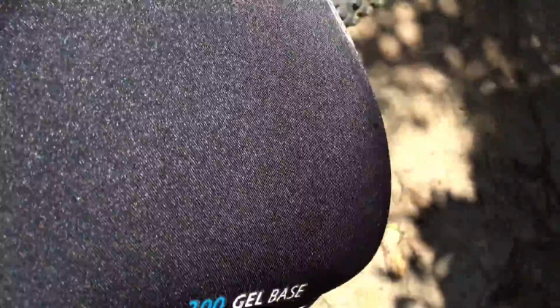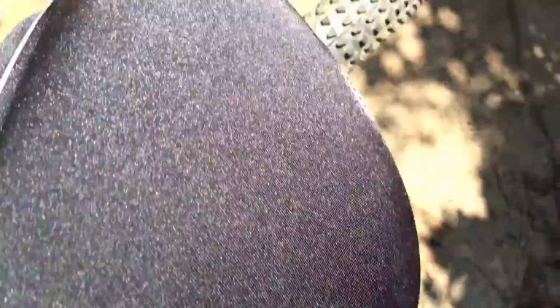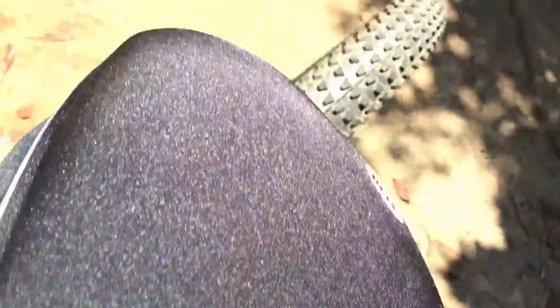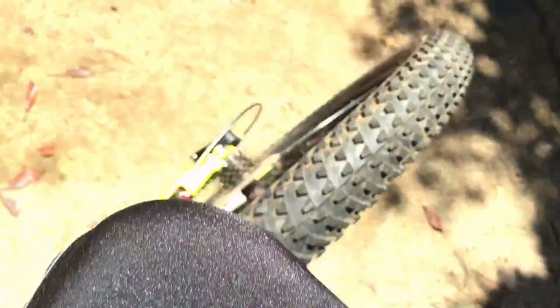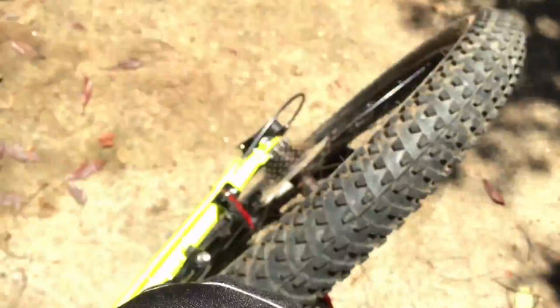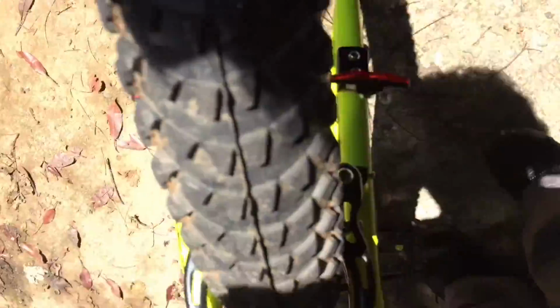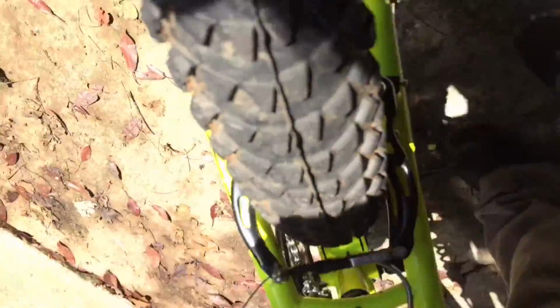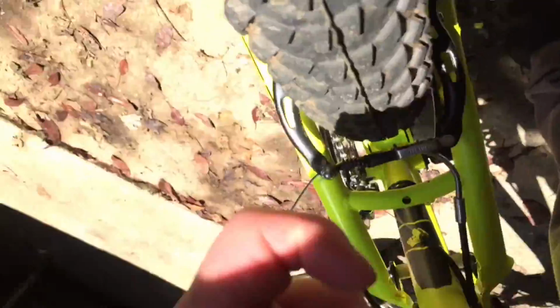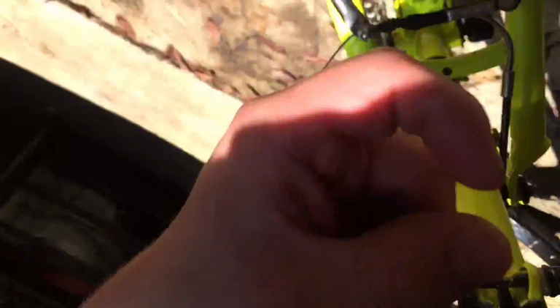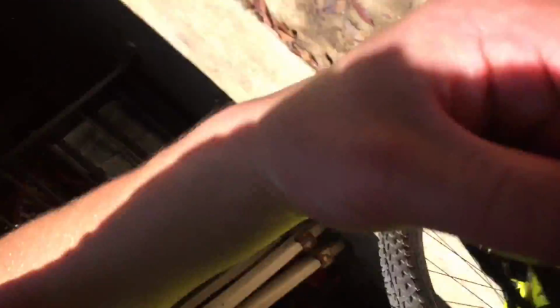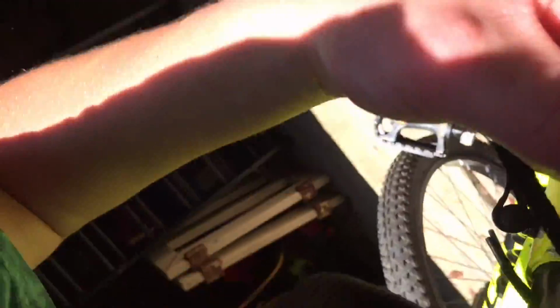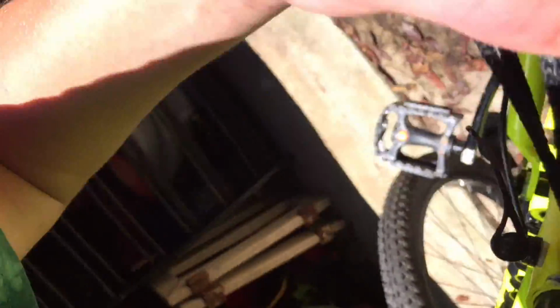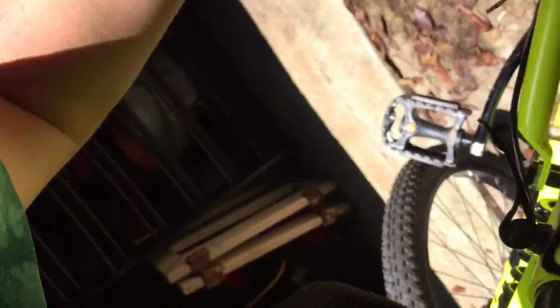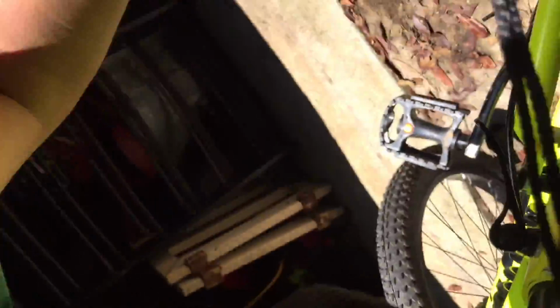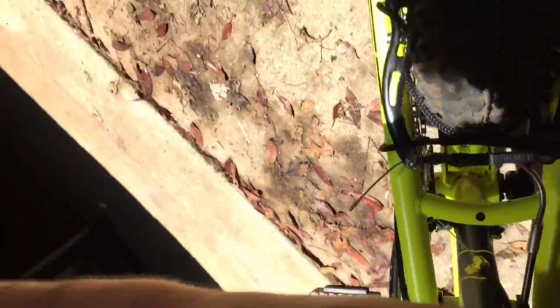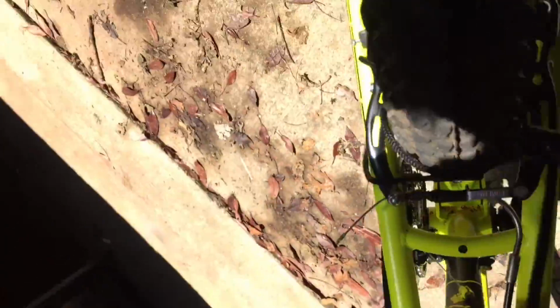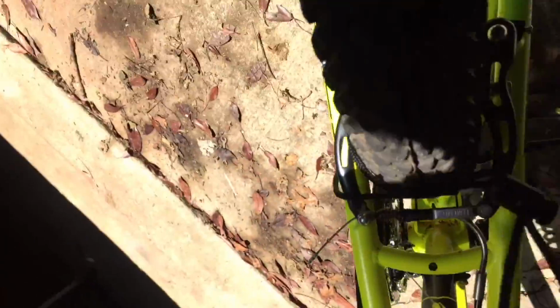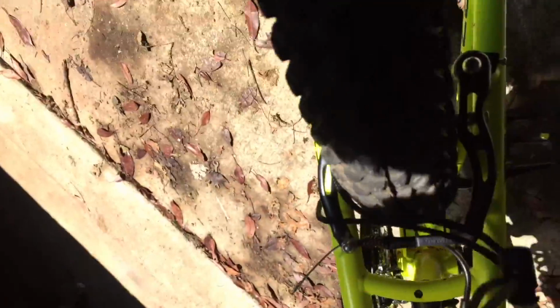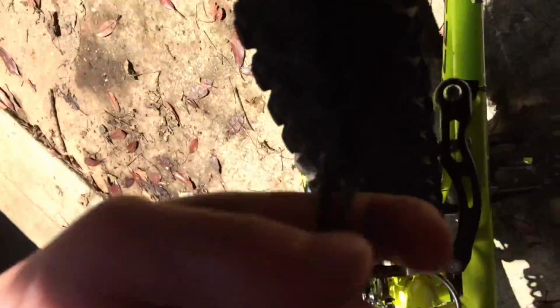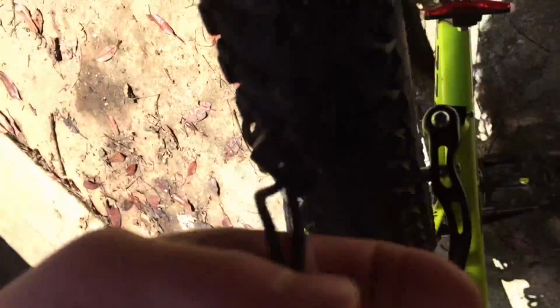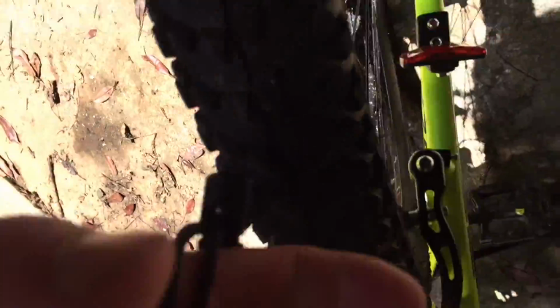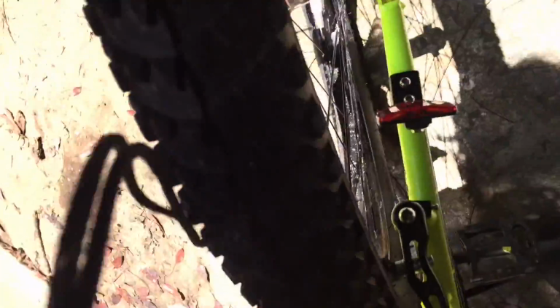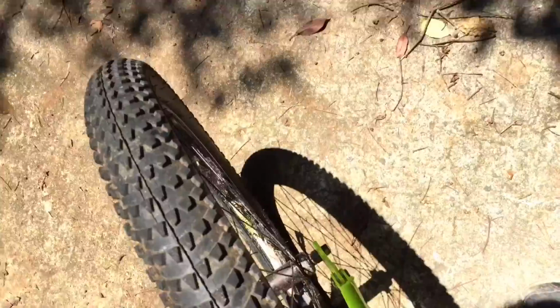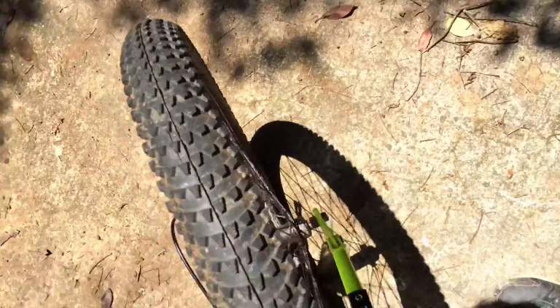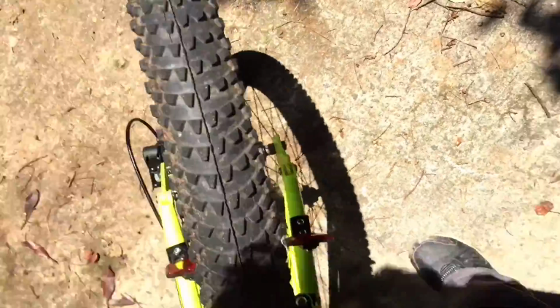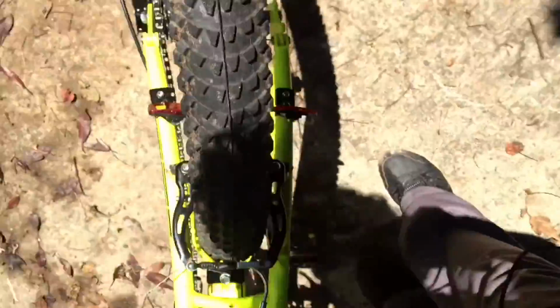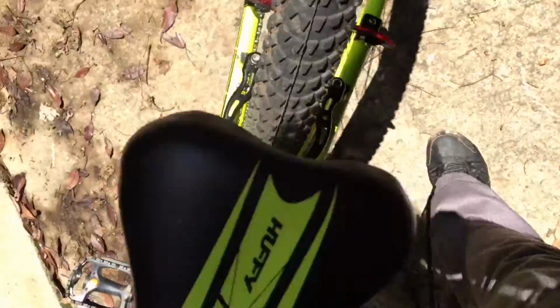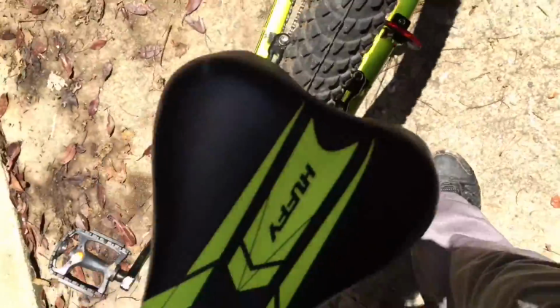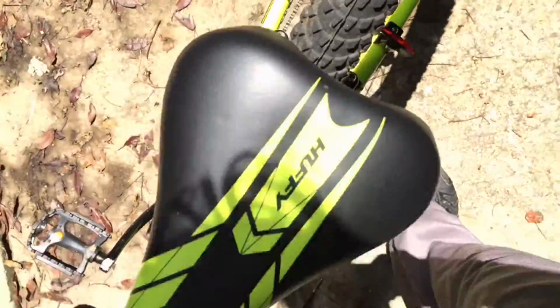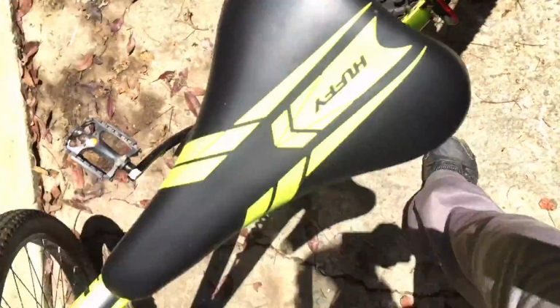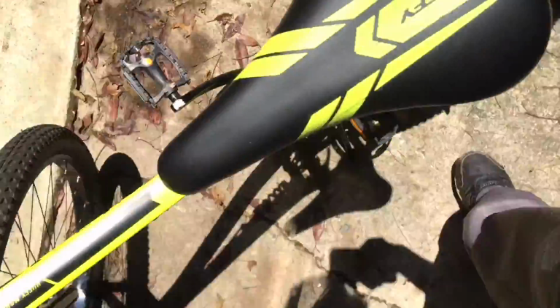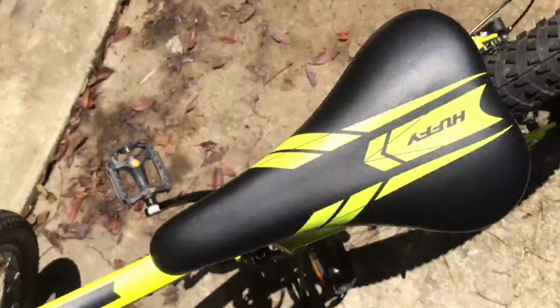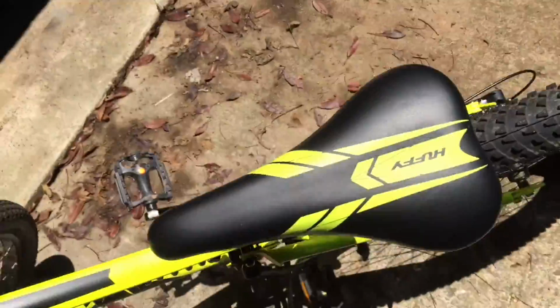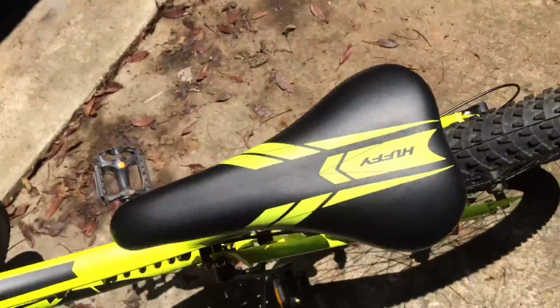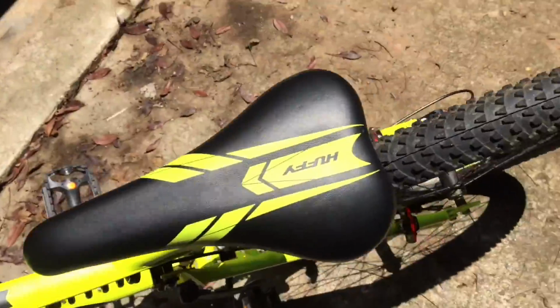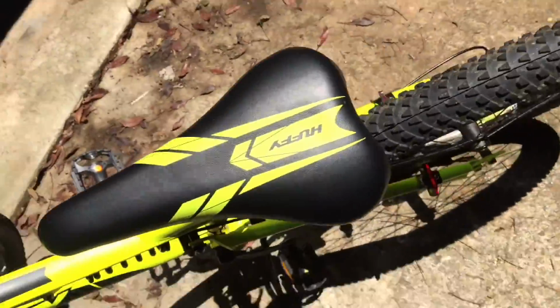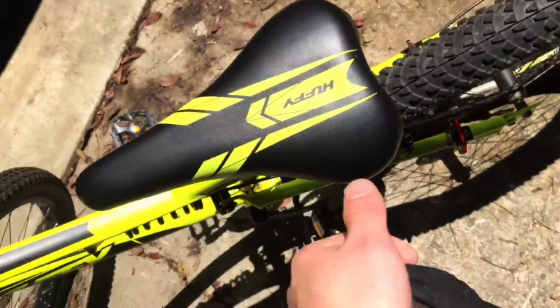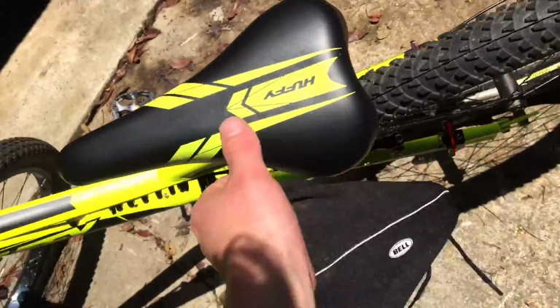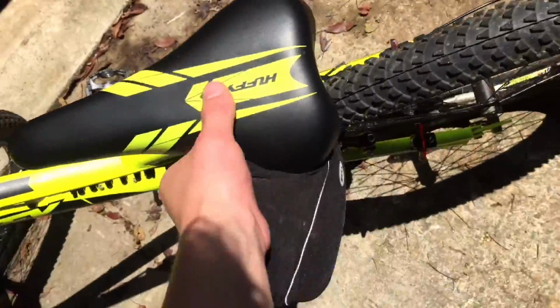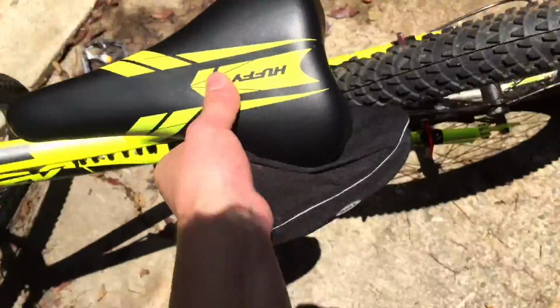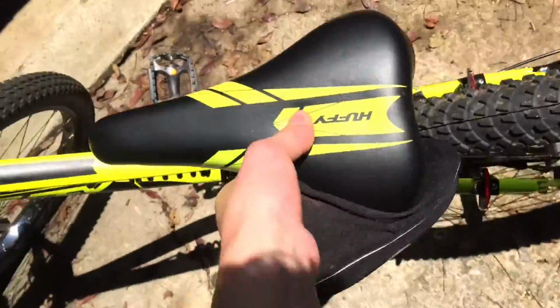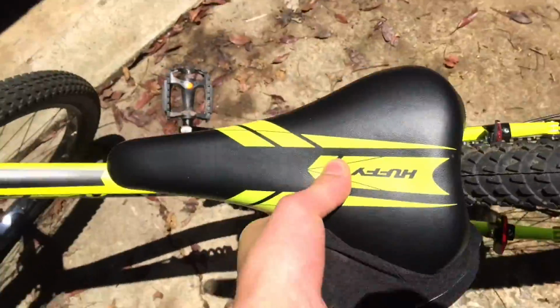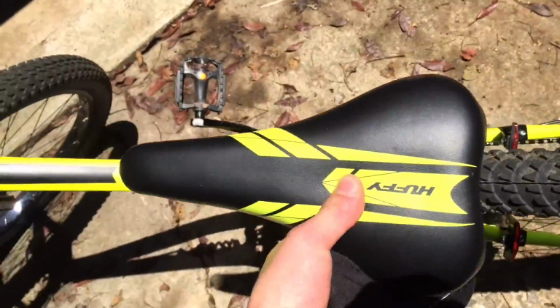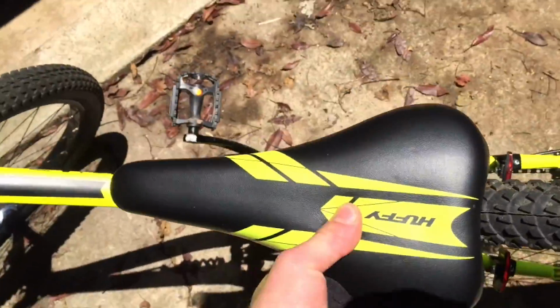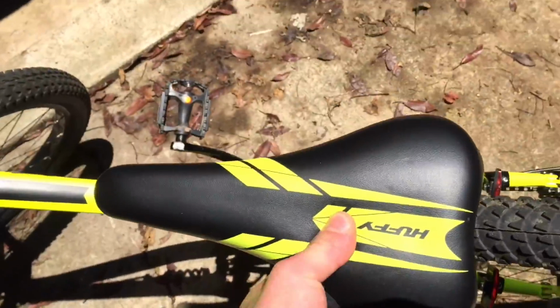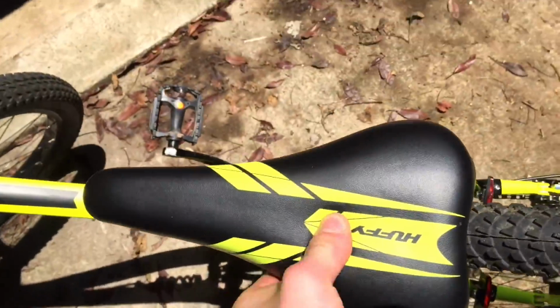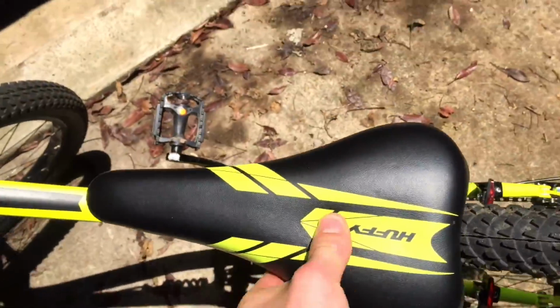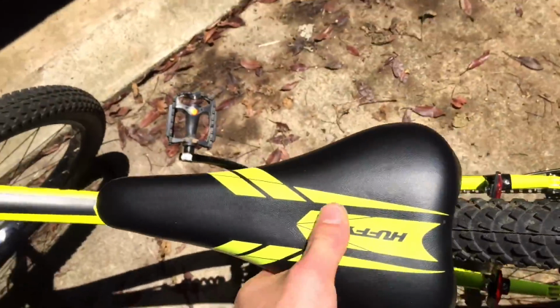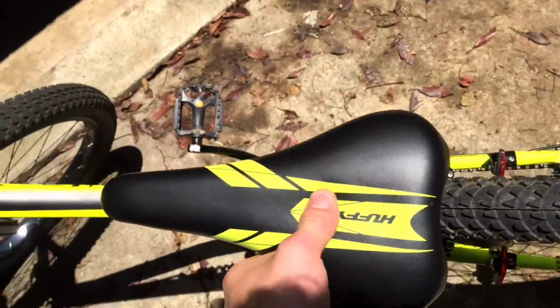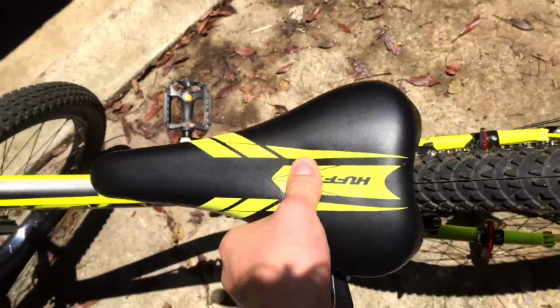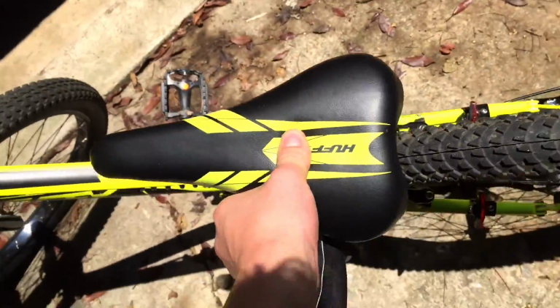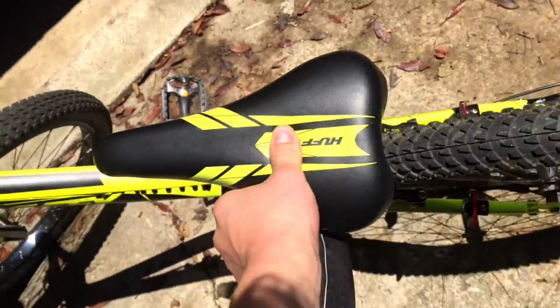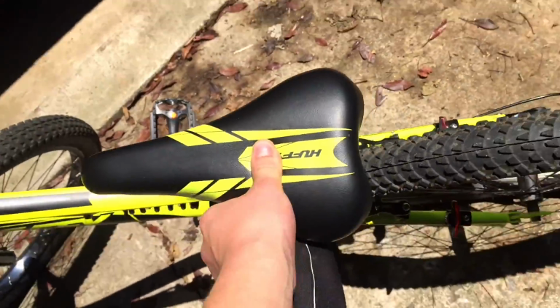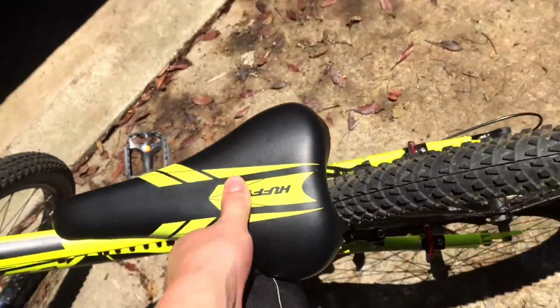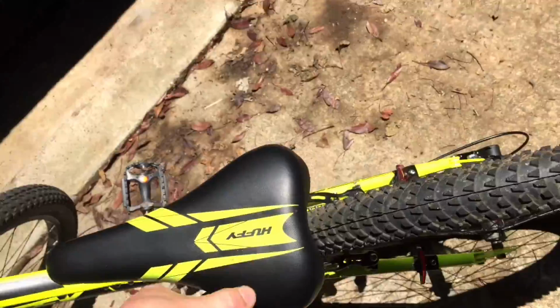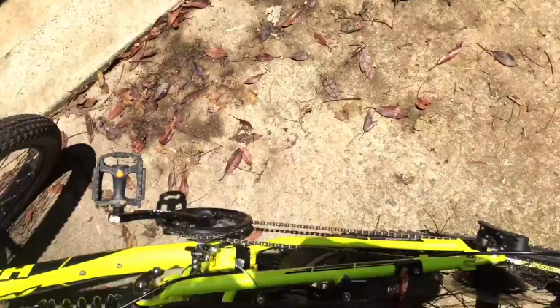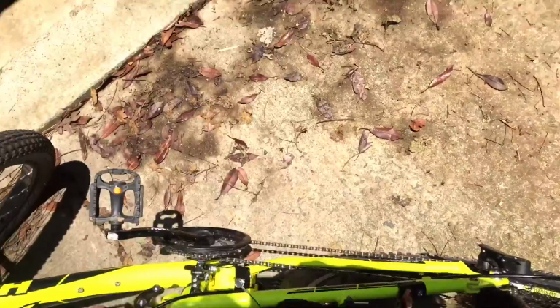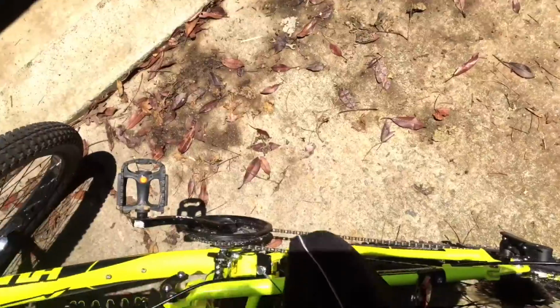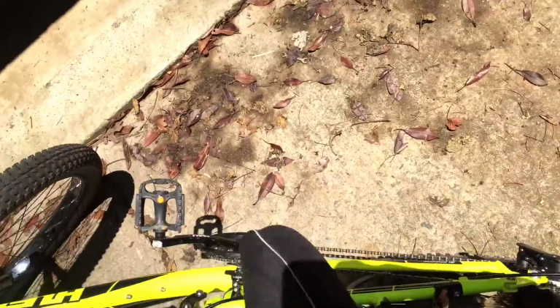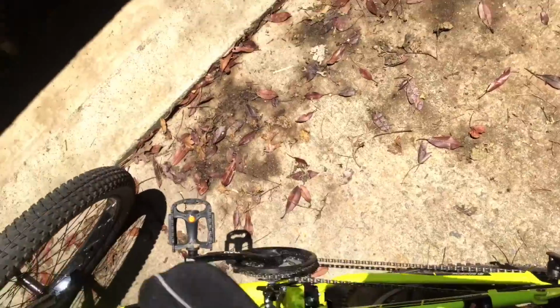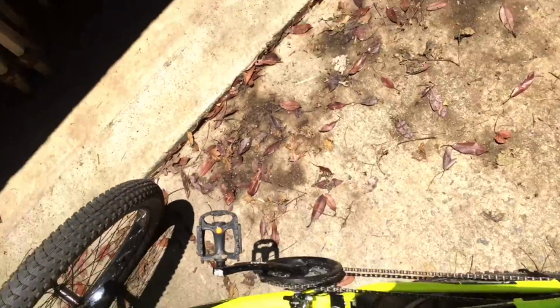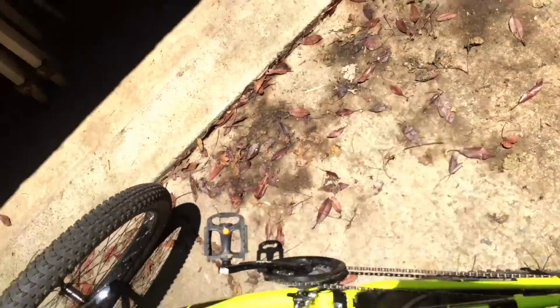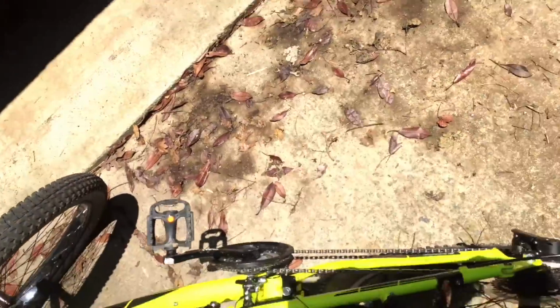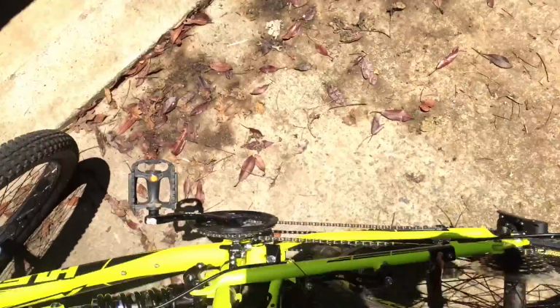The upgrades I got include this Bell seat — it's a gel seat. I'll show you: this is what it looks like. It's not comfortable at all compared to my Granite Peak Roadmaster bike.